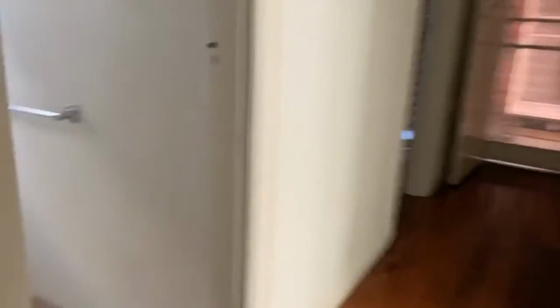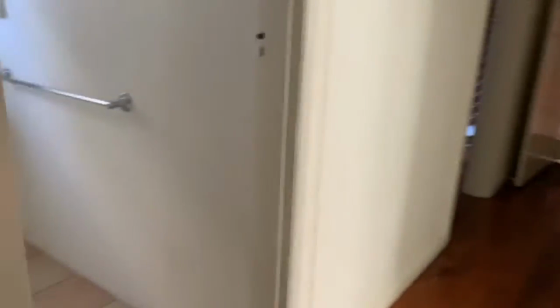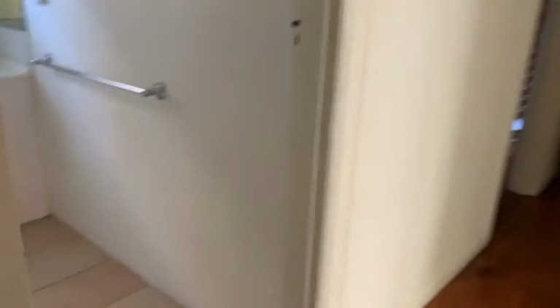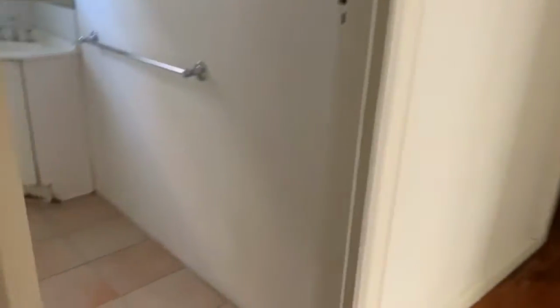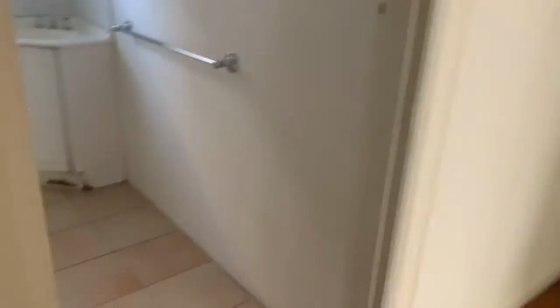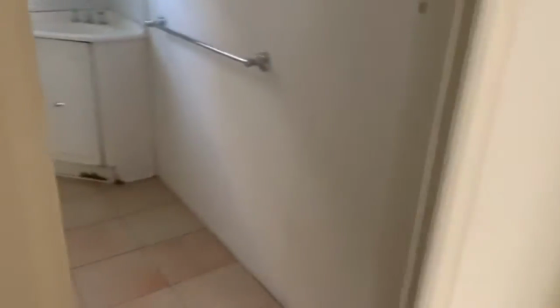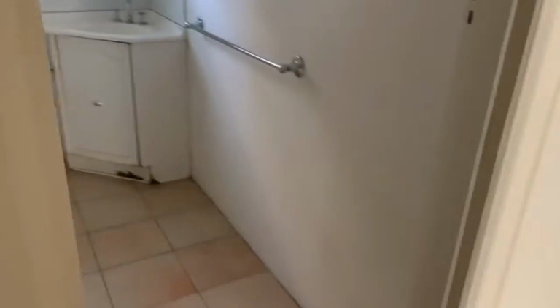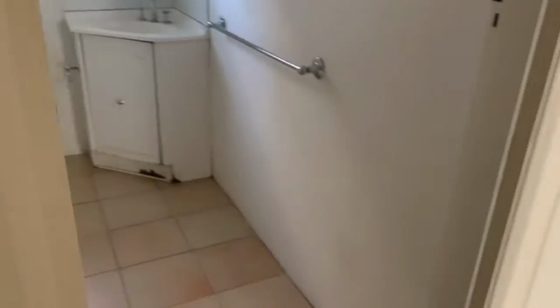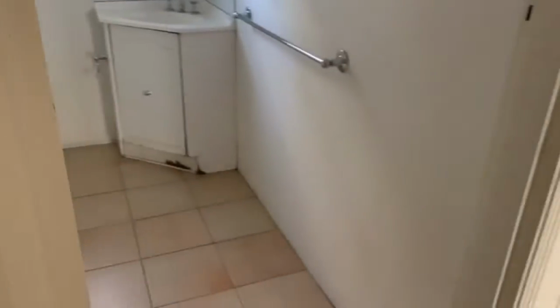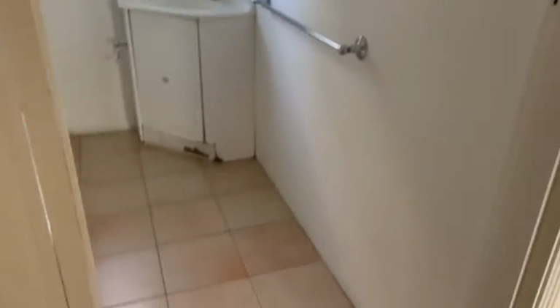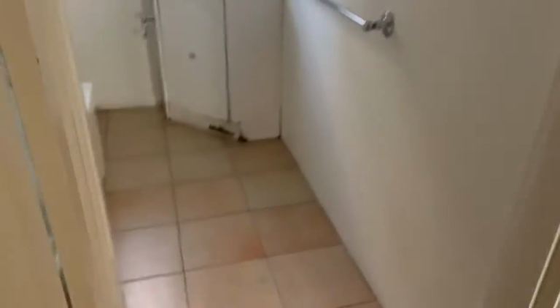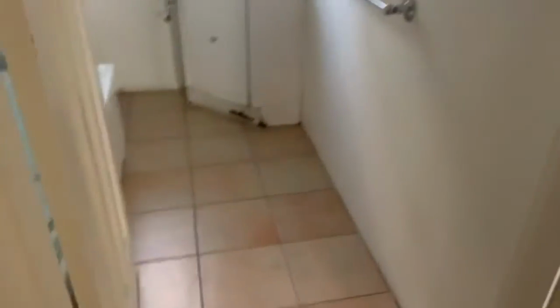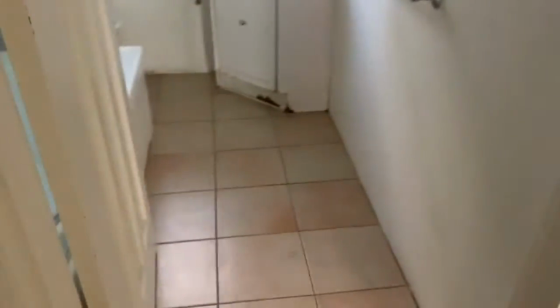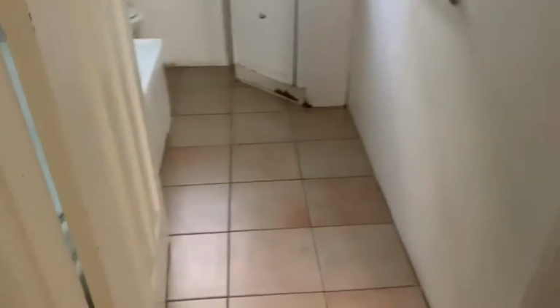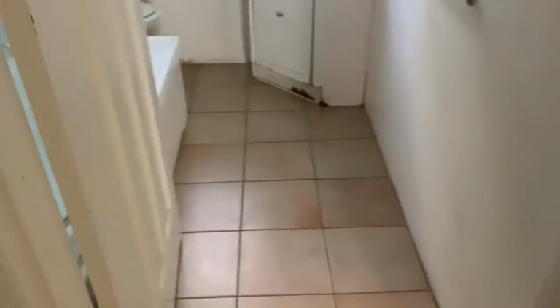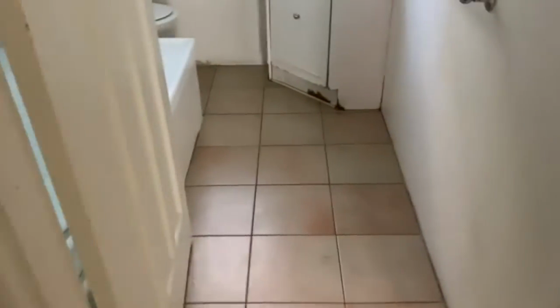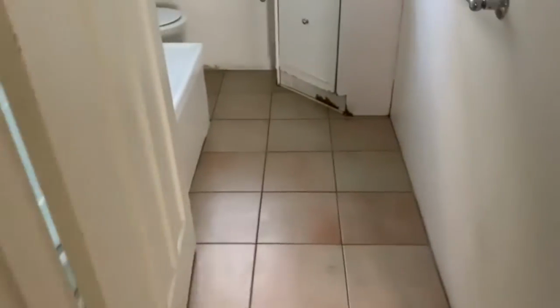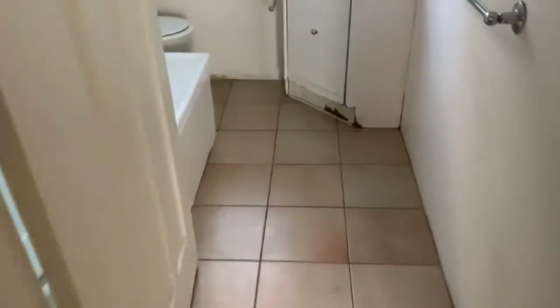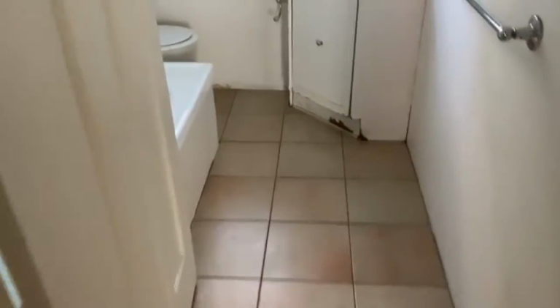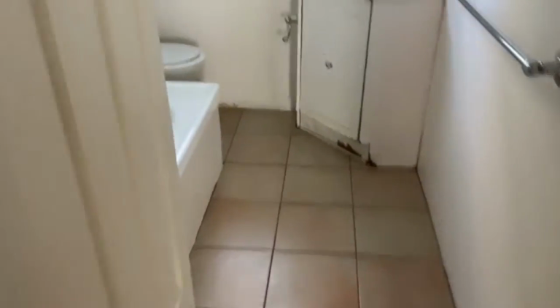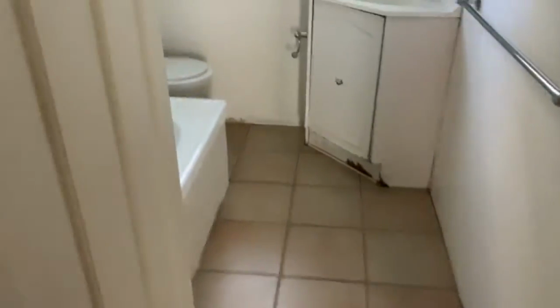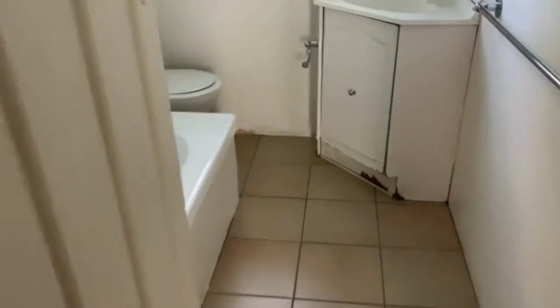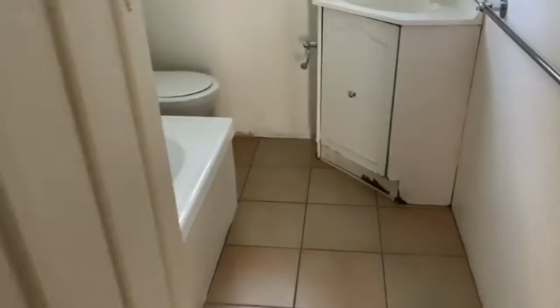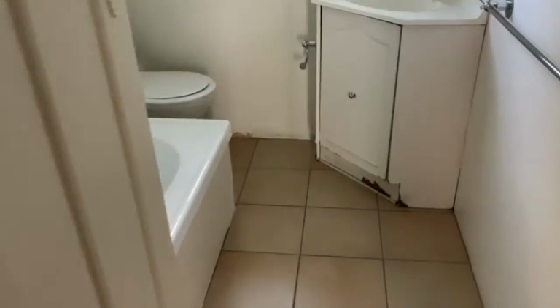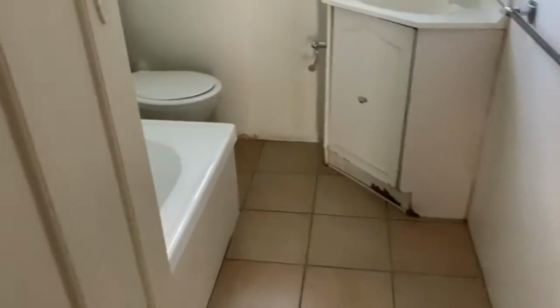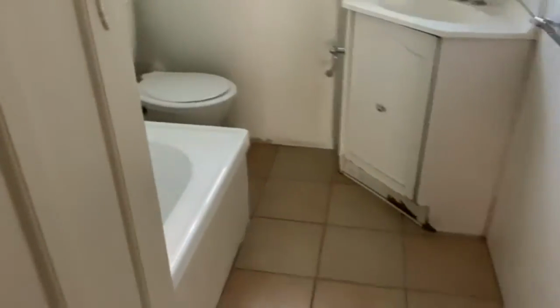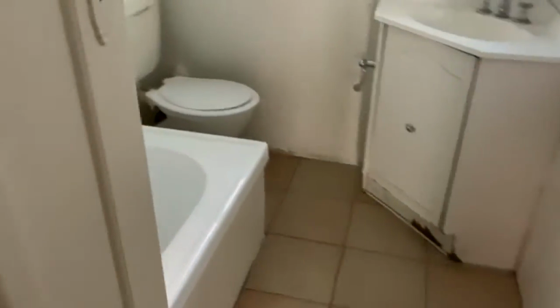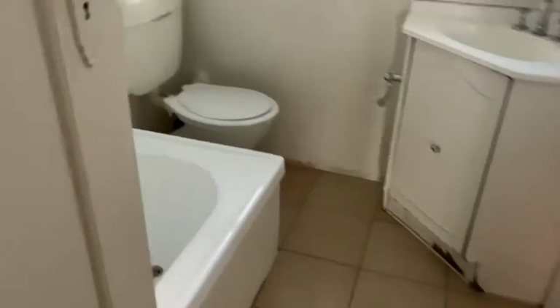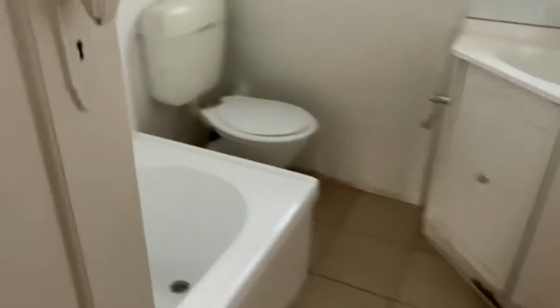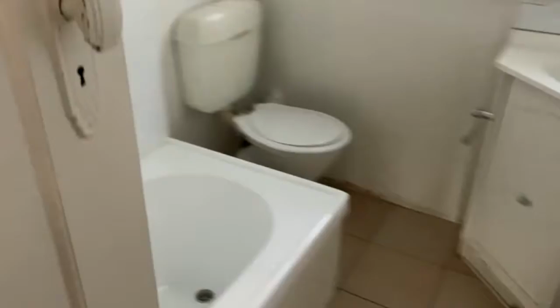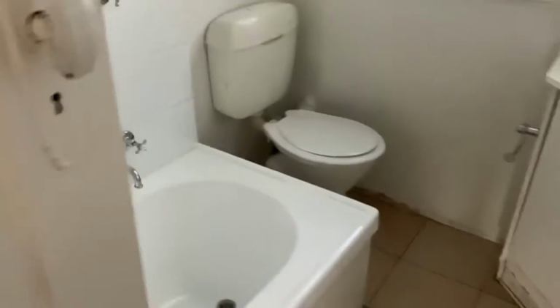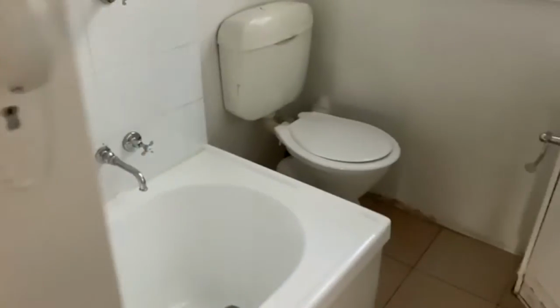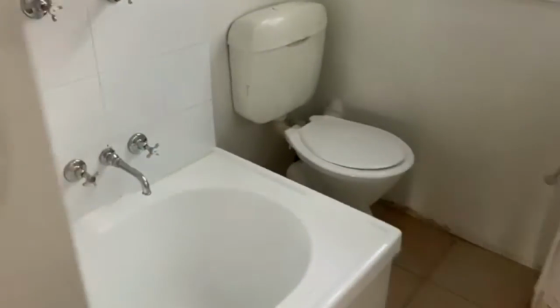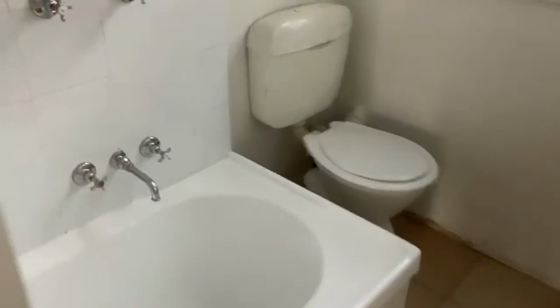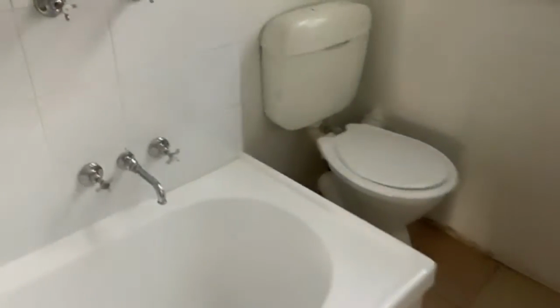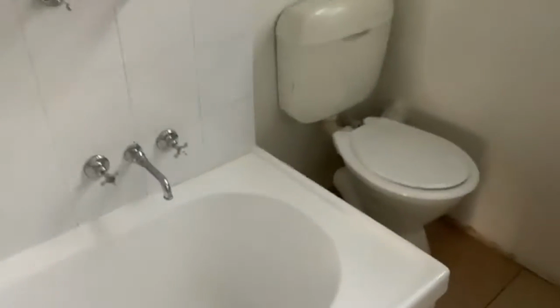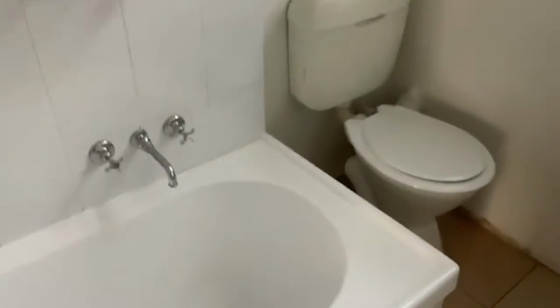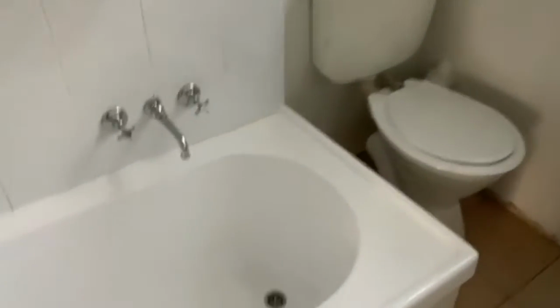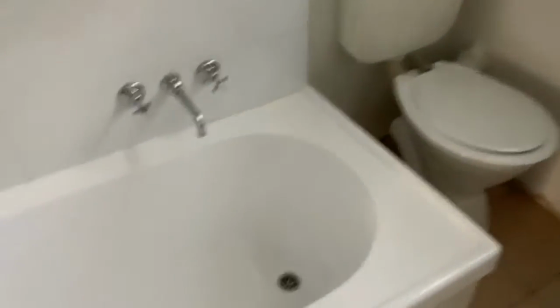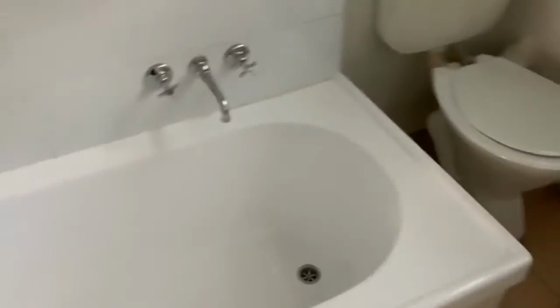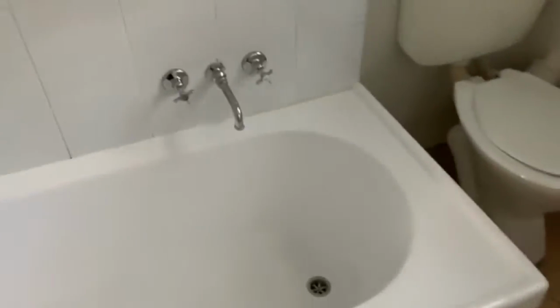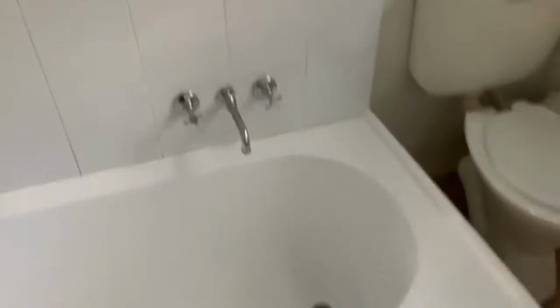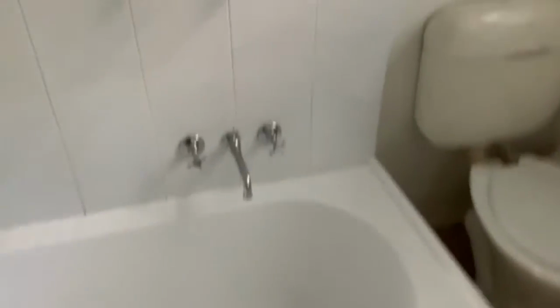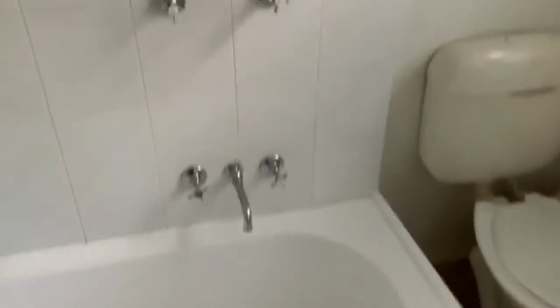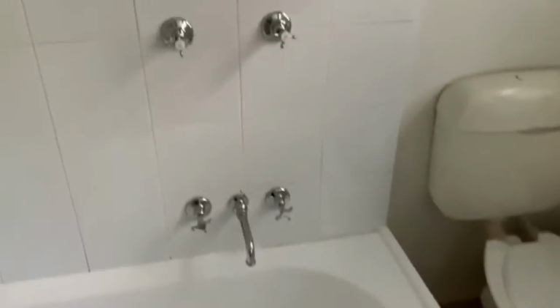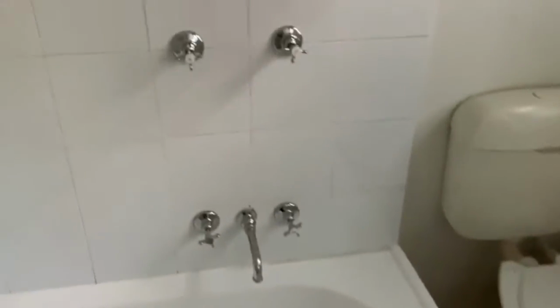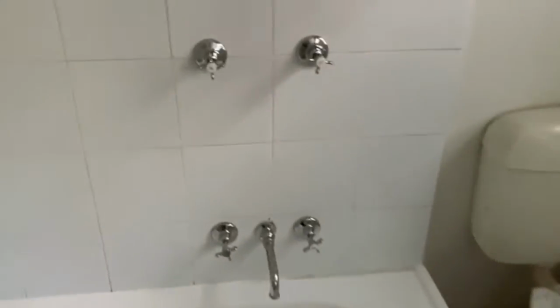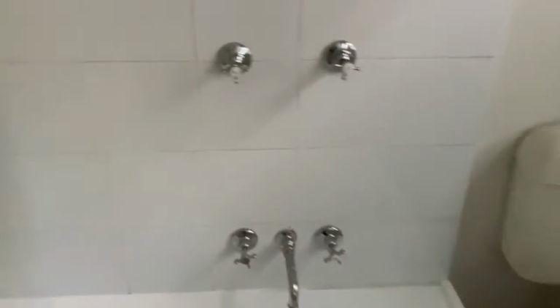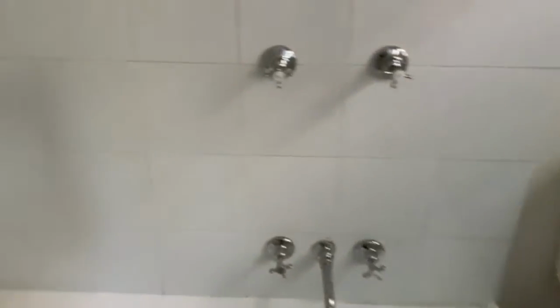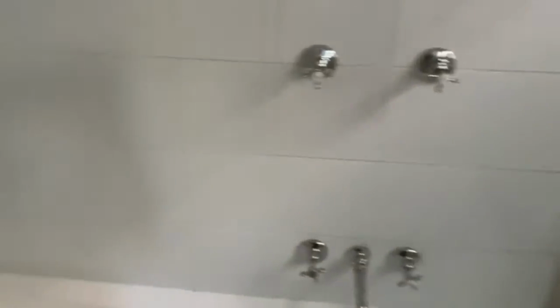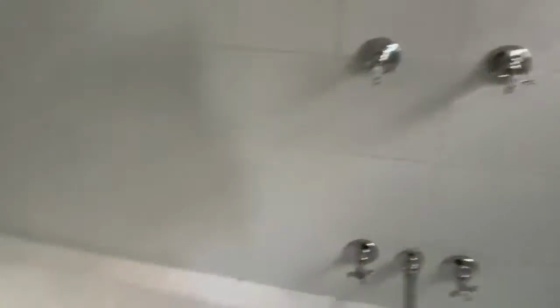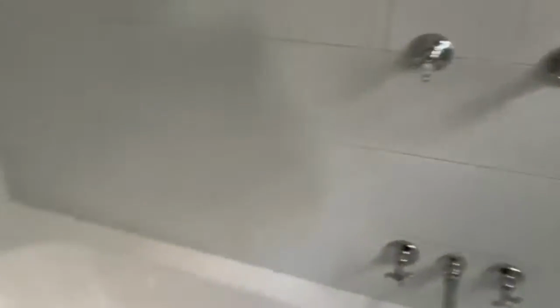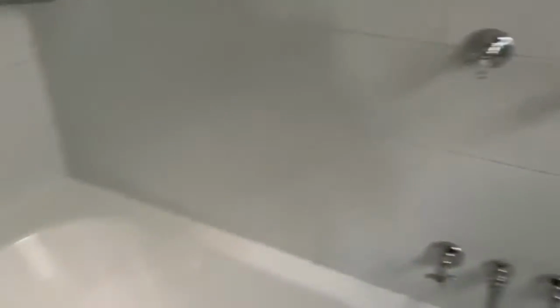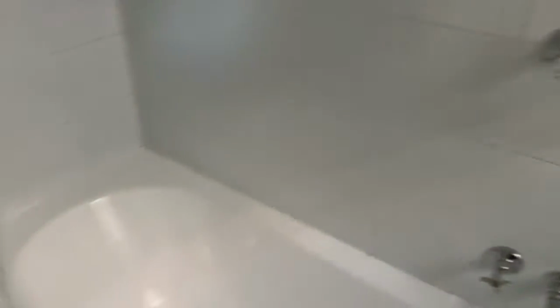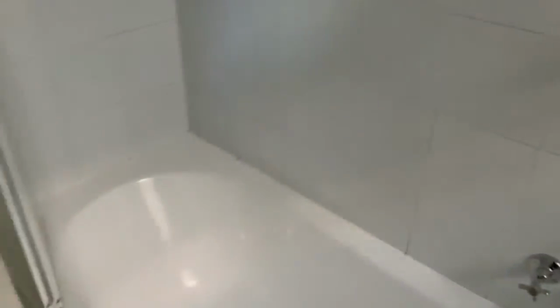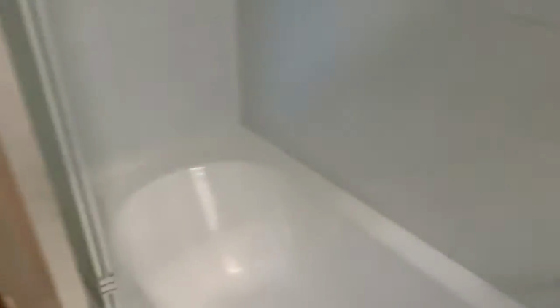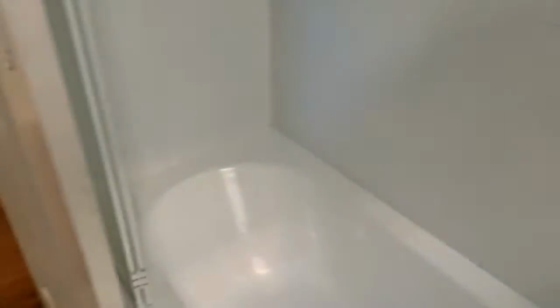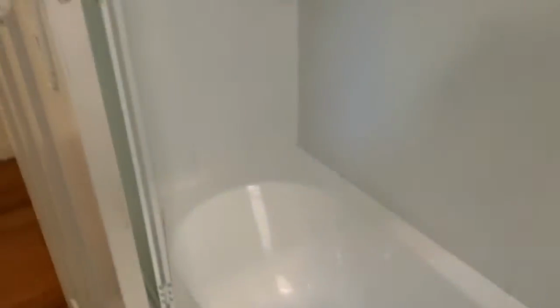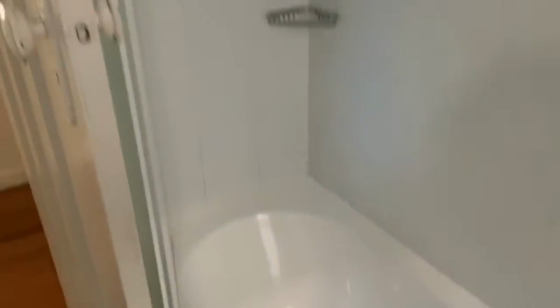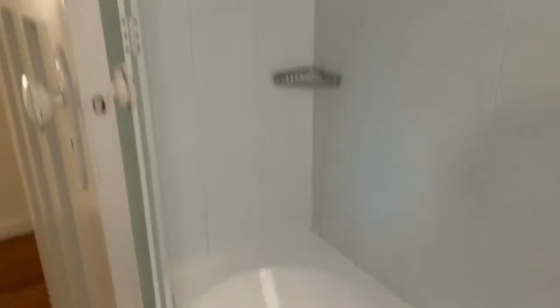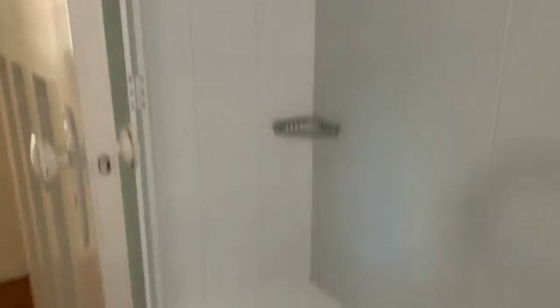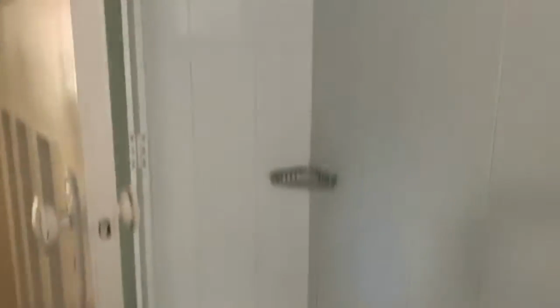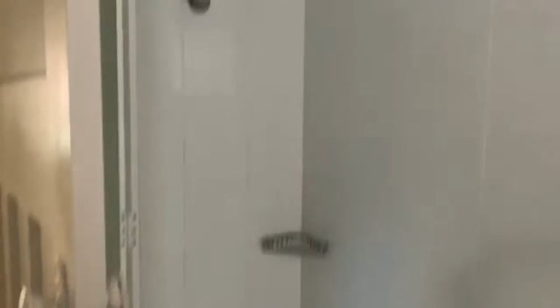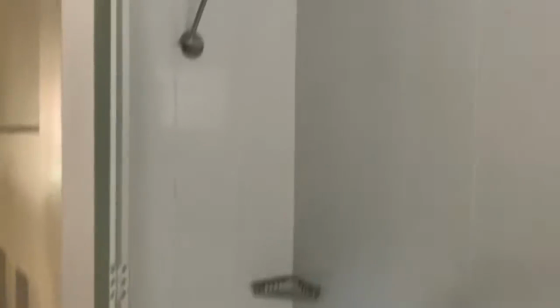Opposite that we have the bathroom with basin, toilet, and a shower over bath.